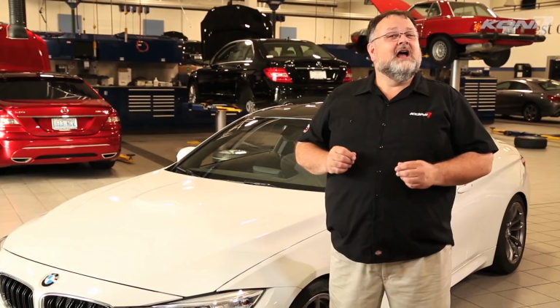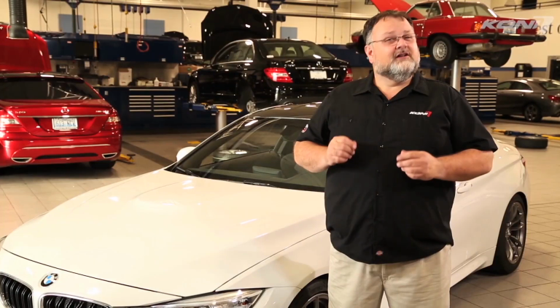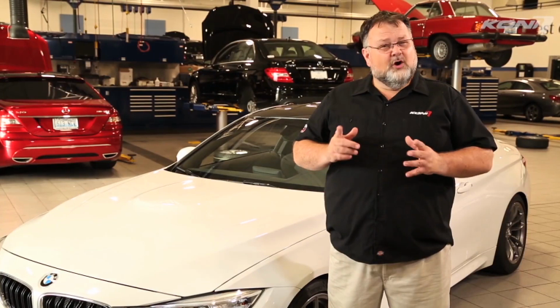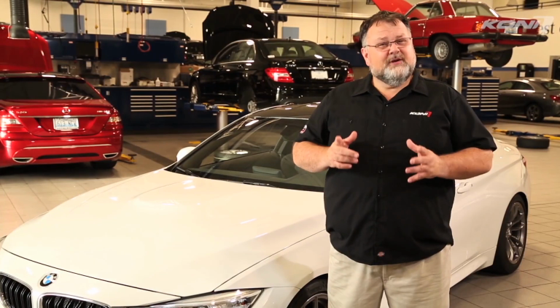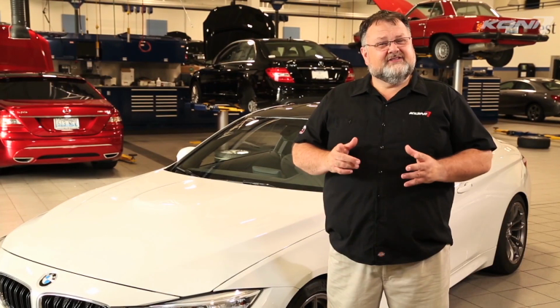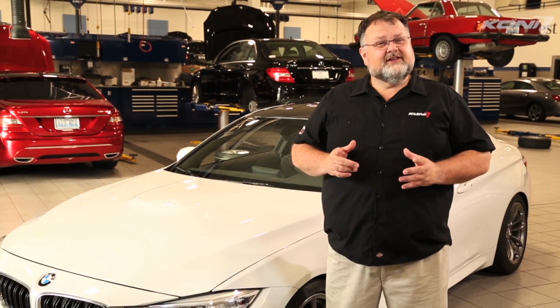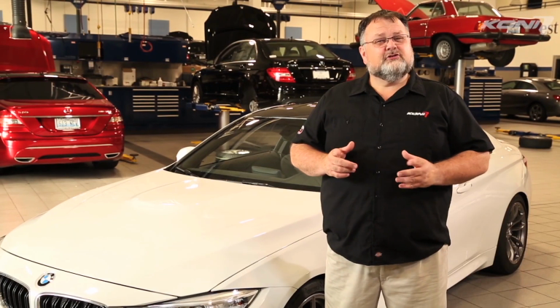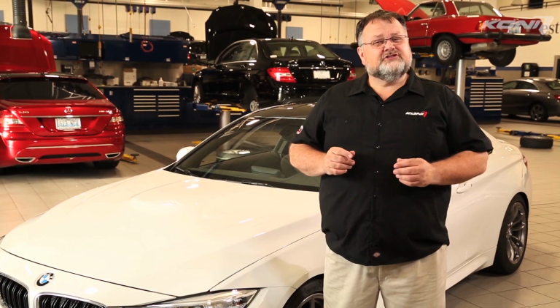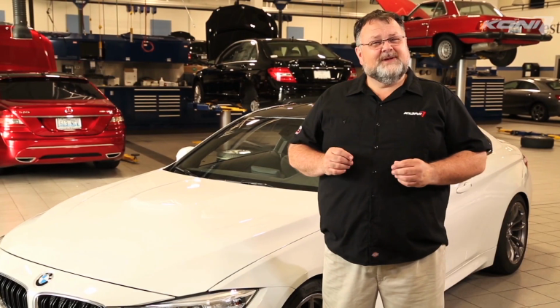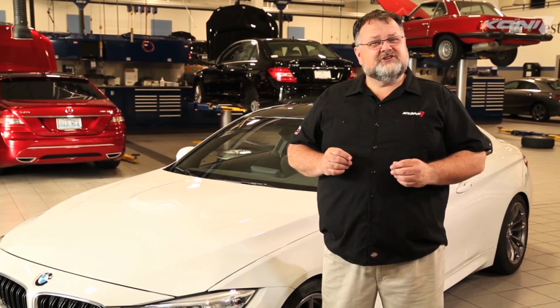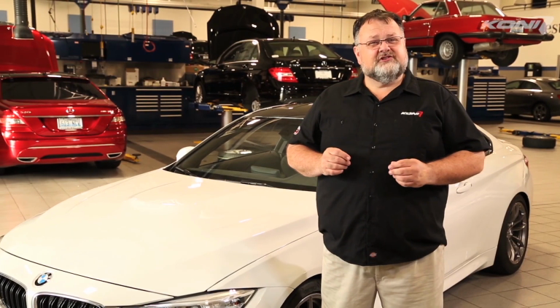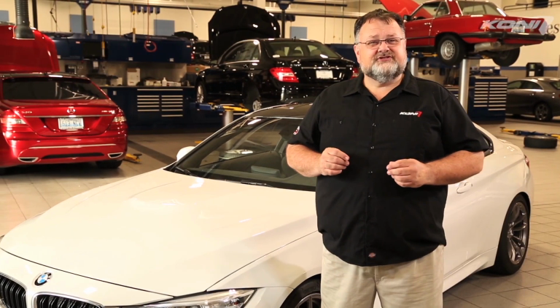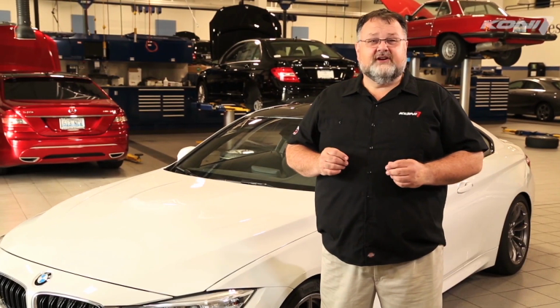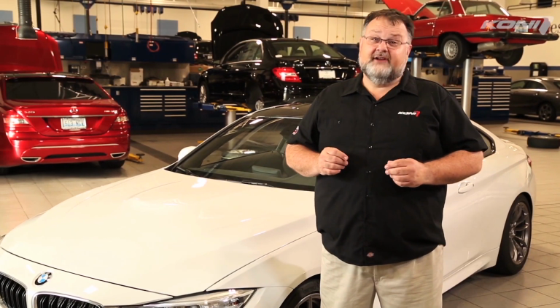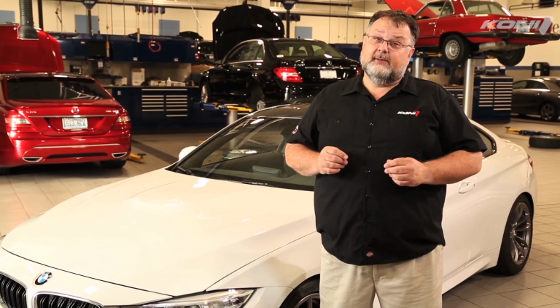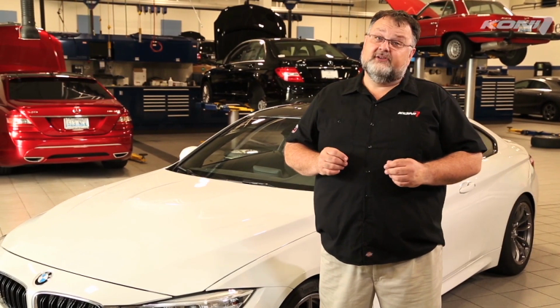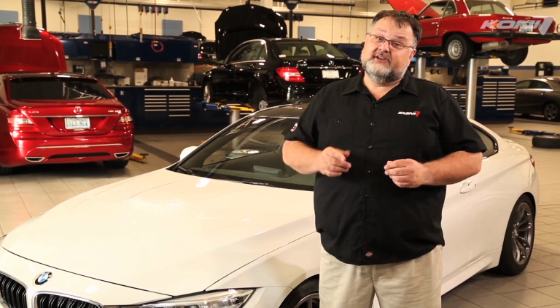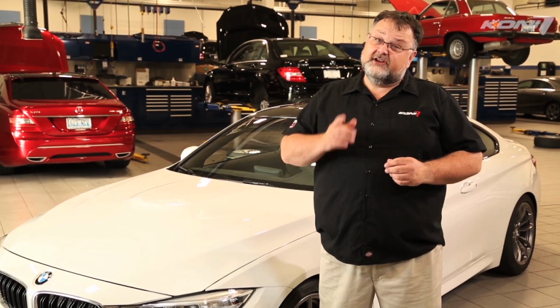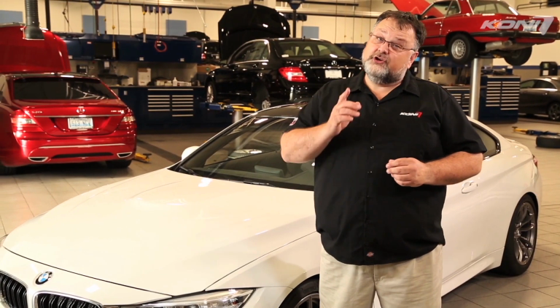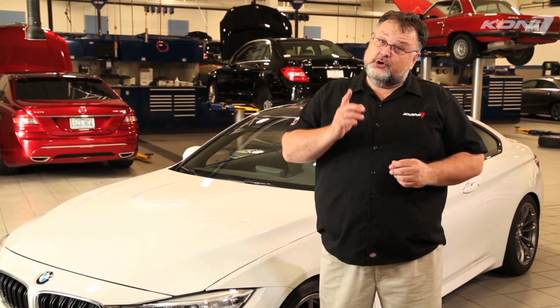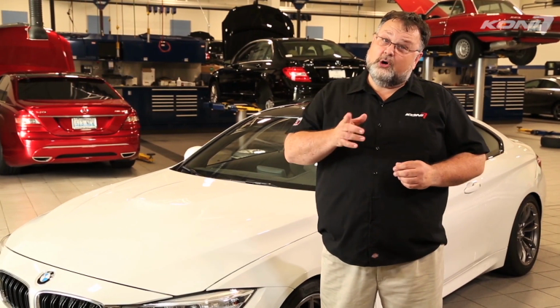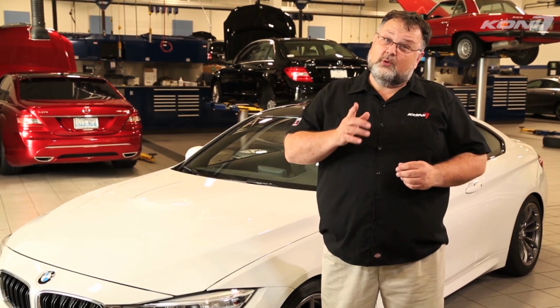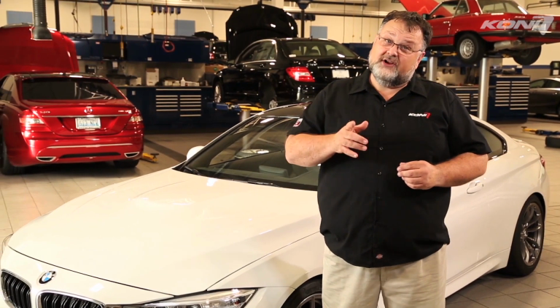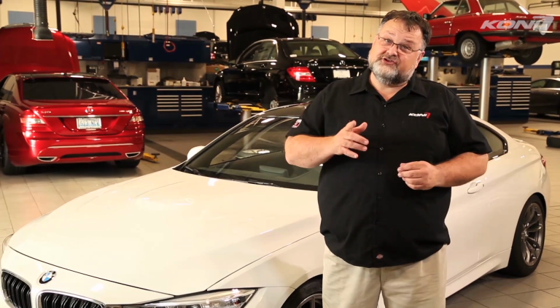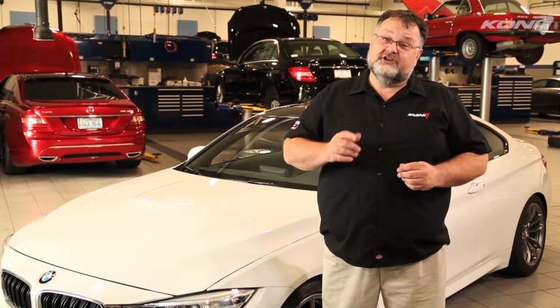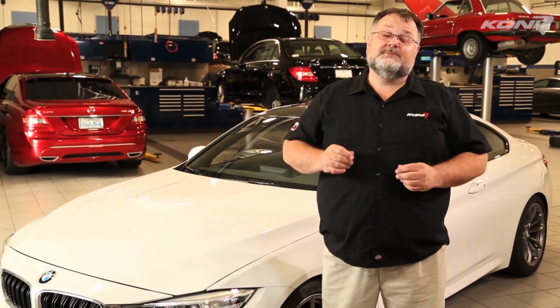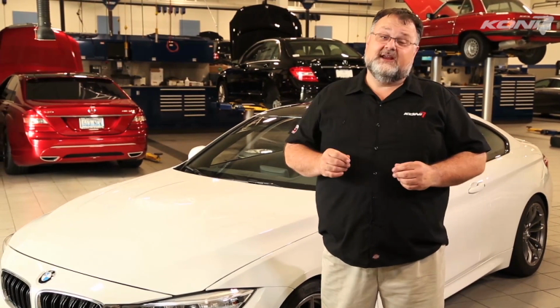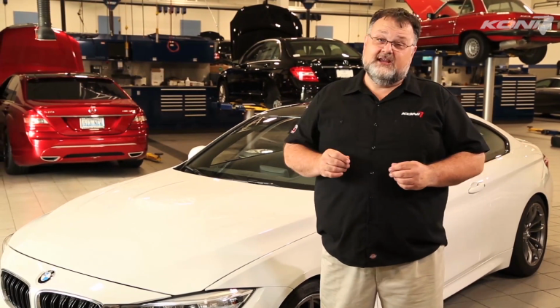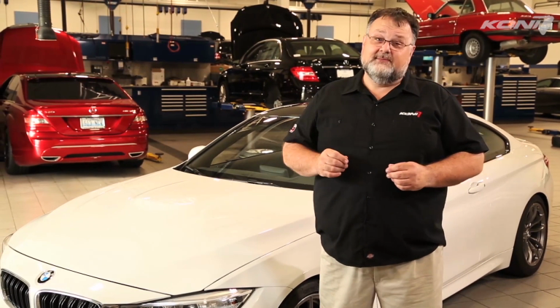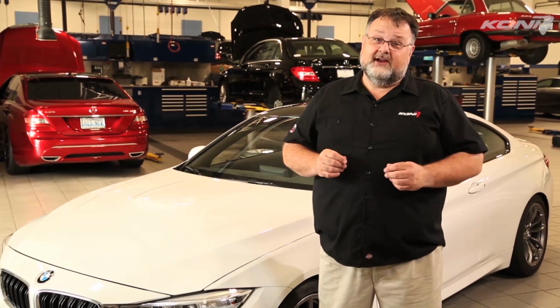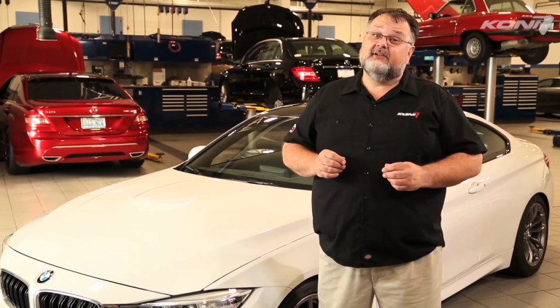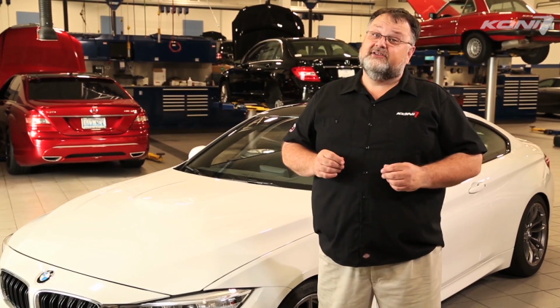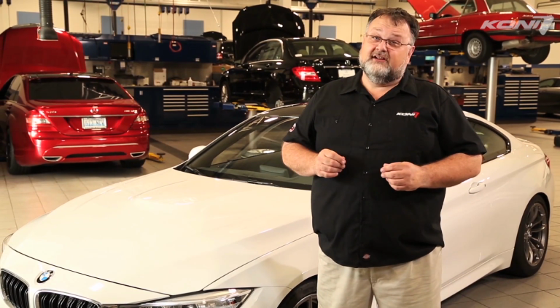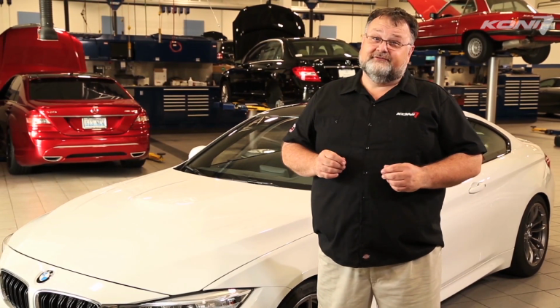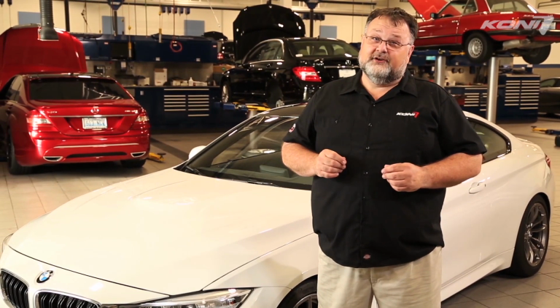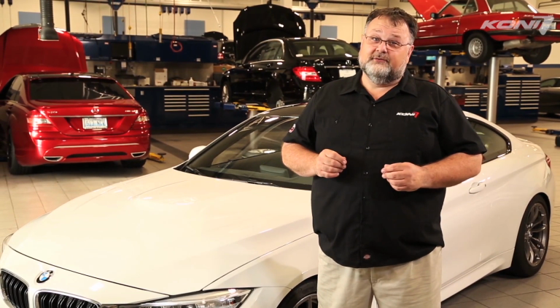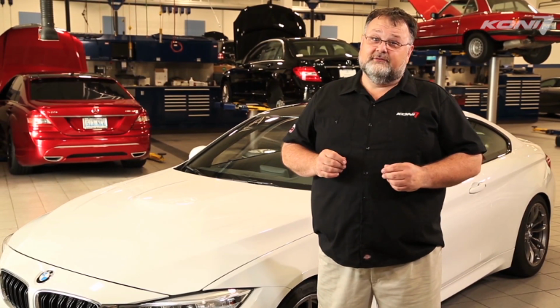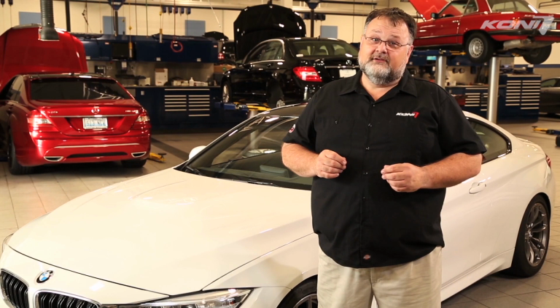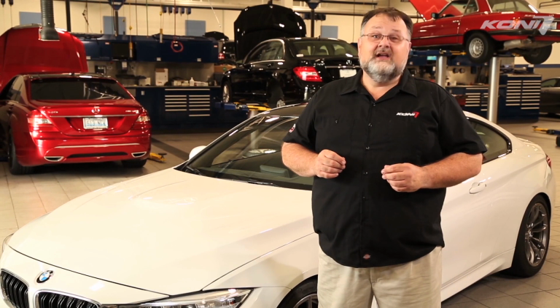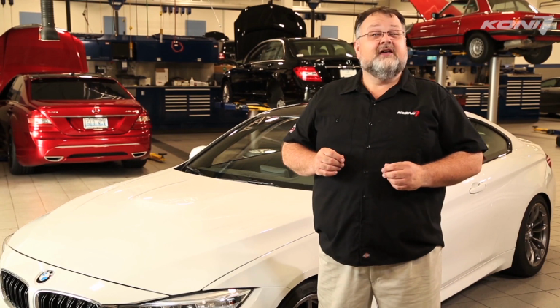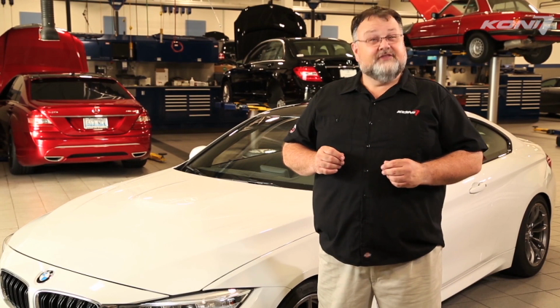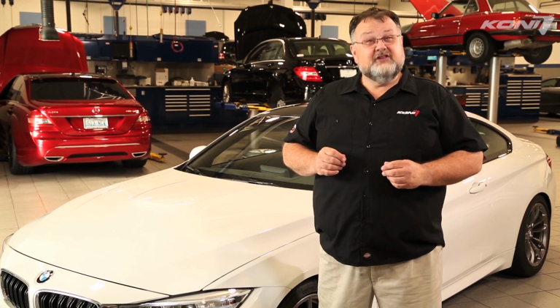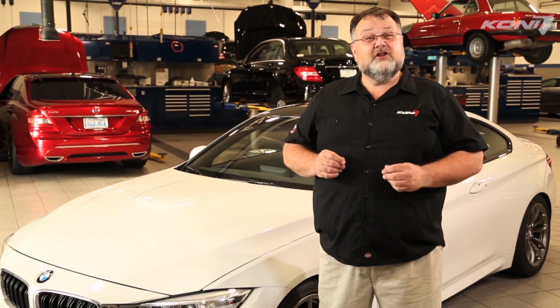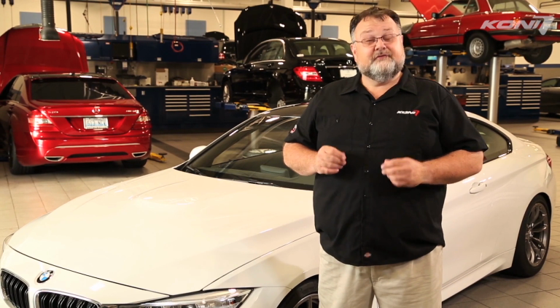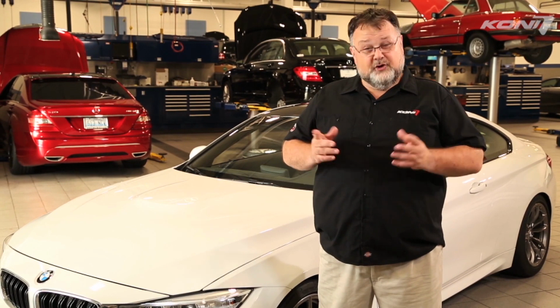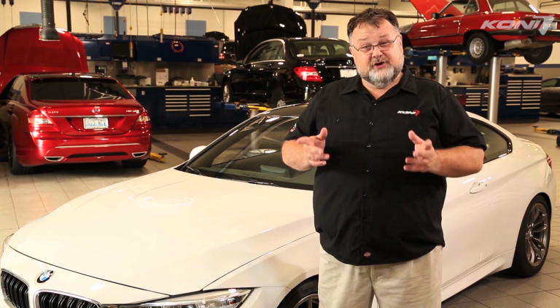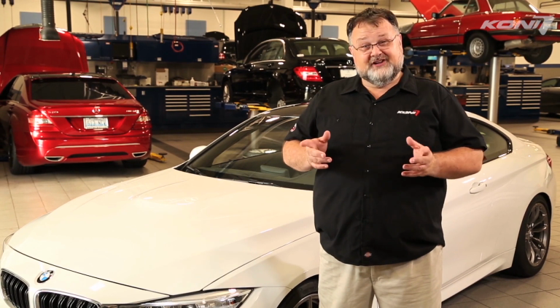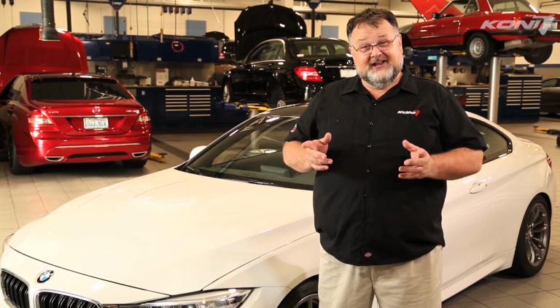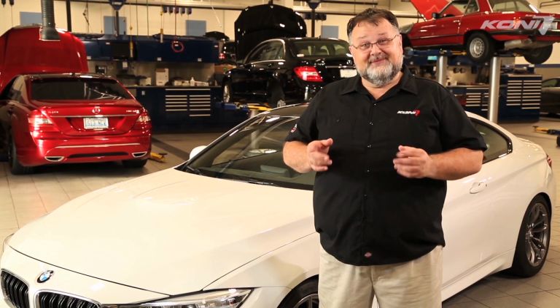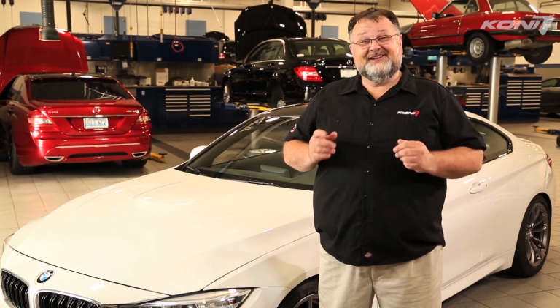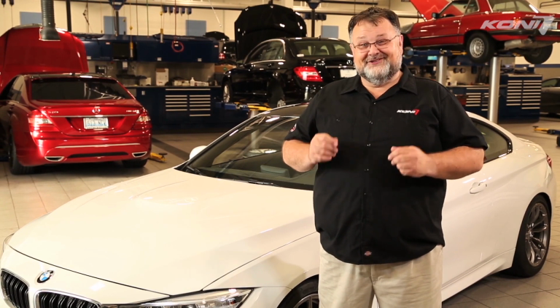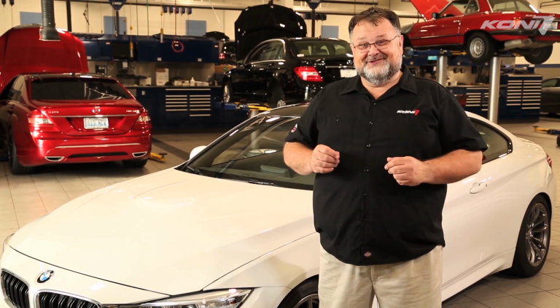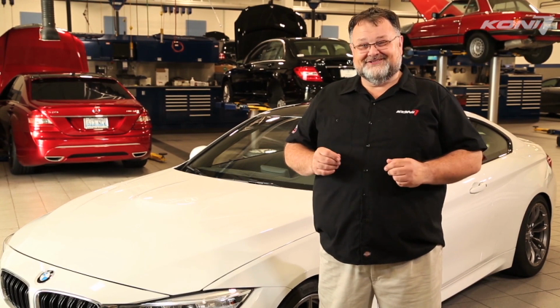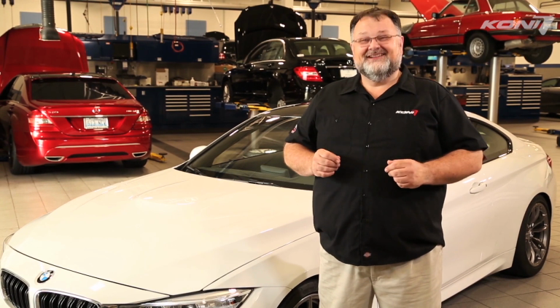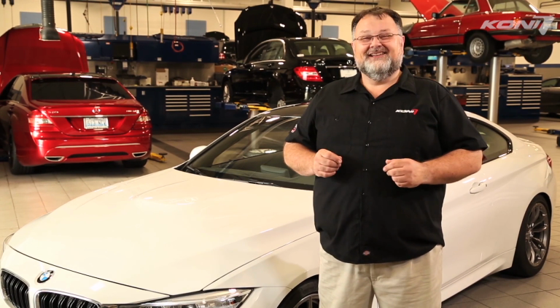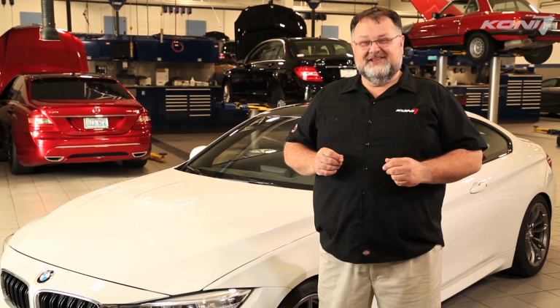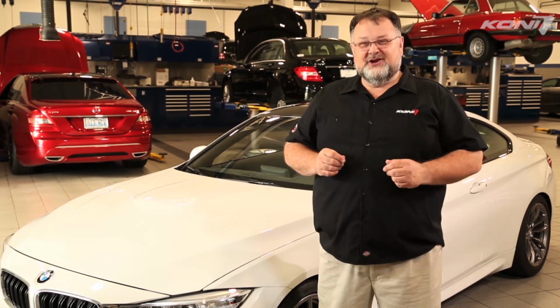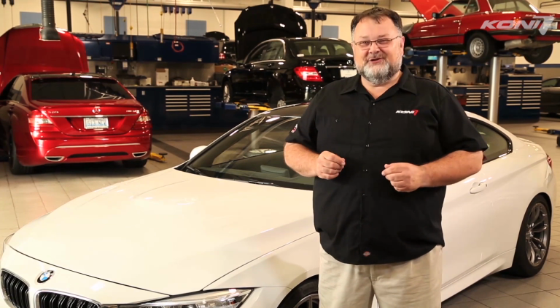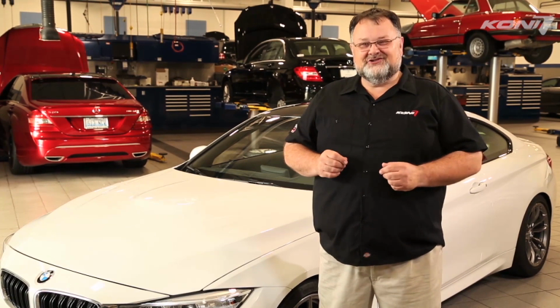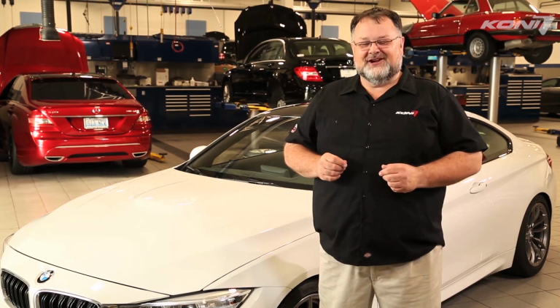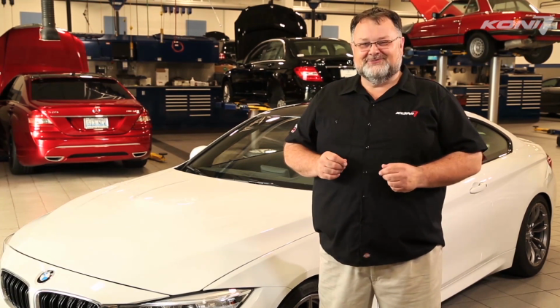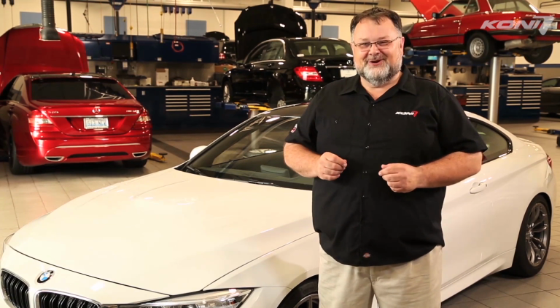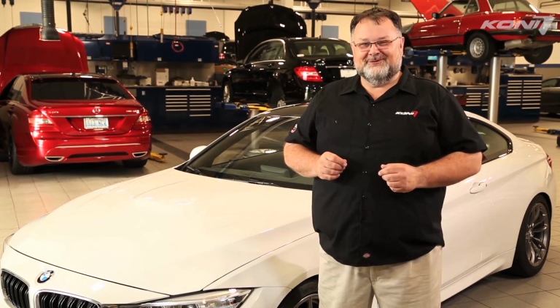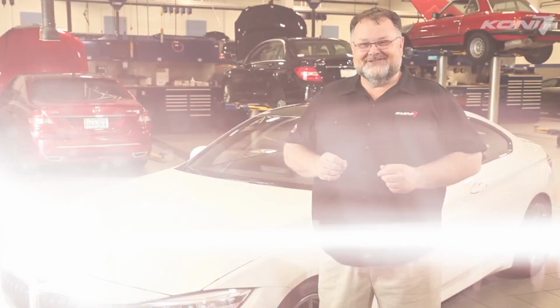KONI technical specialists are available to answer your questions by email and telephone. Thank you for your time and interest in KONI Shock Absorbers.